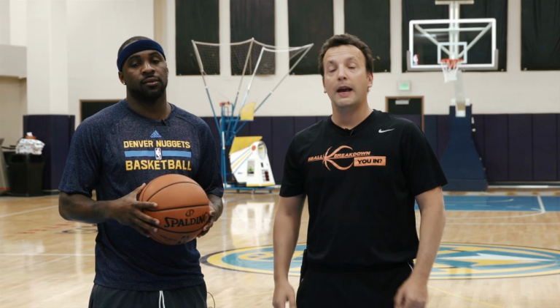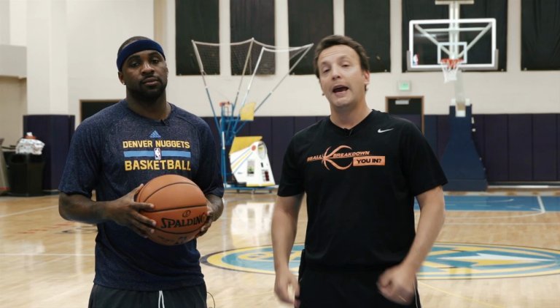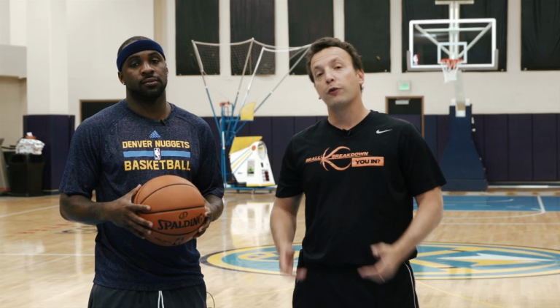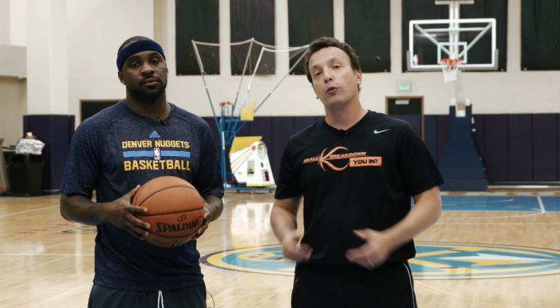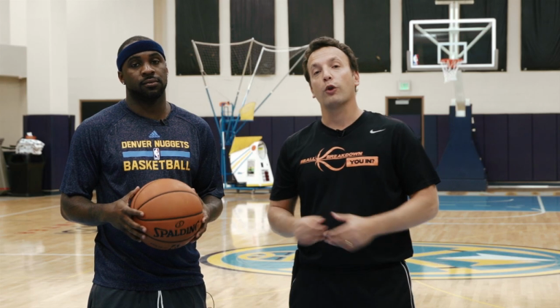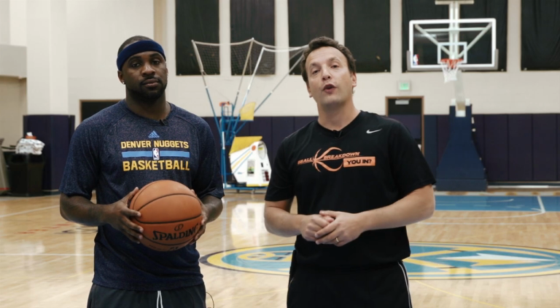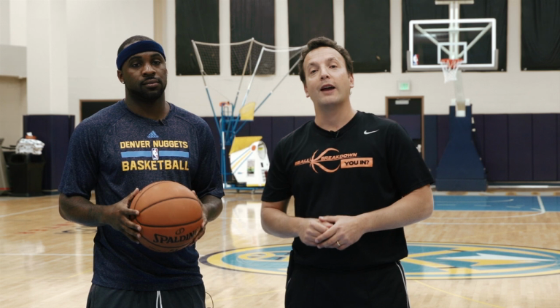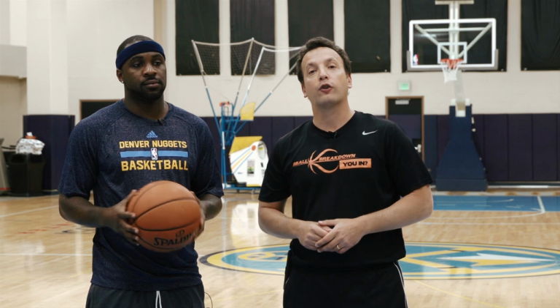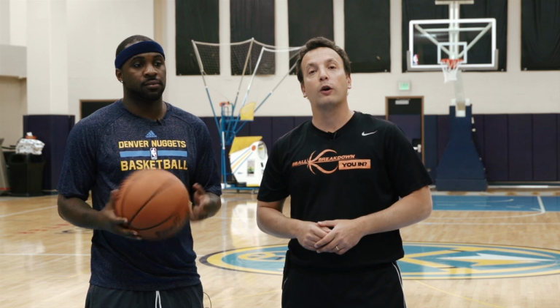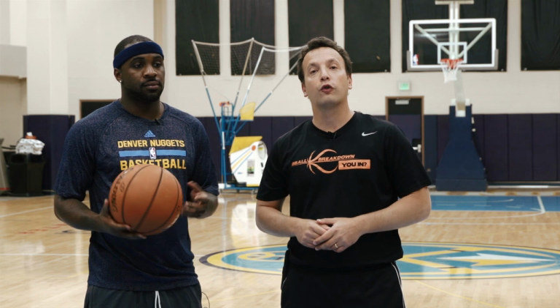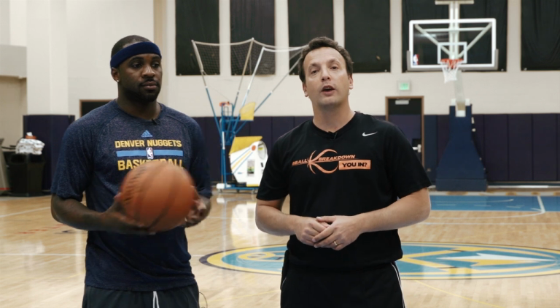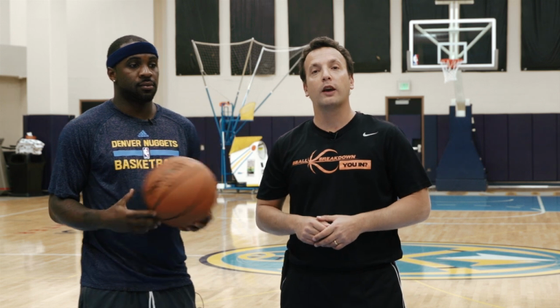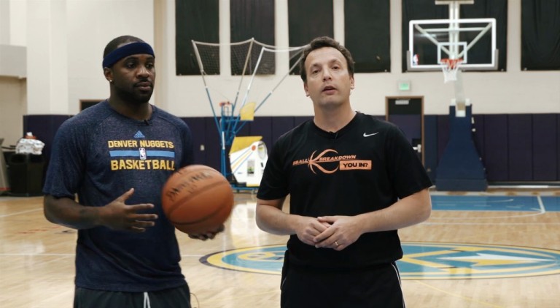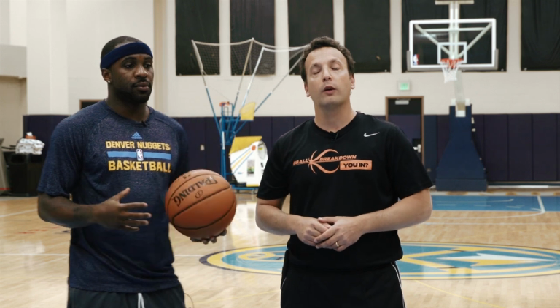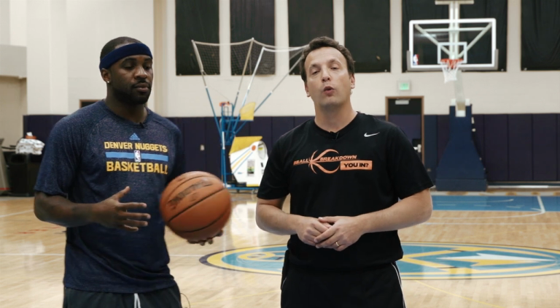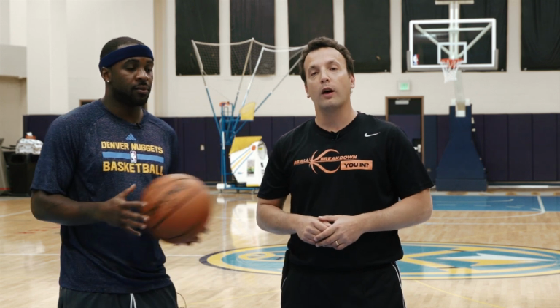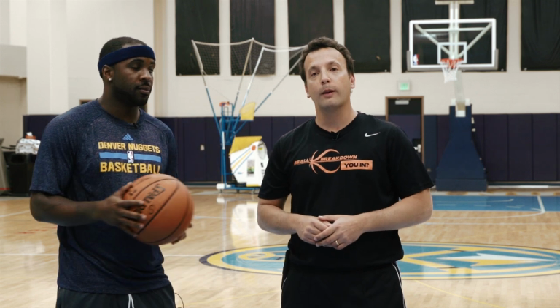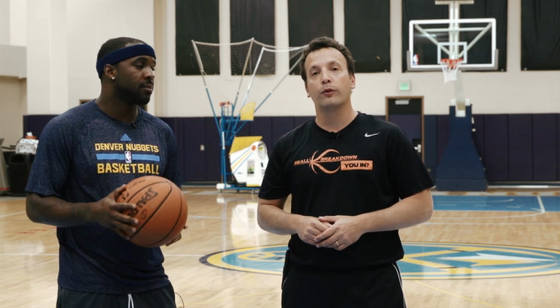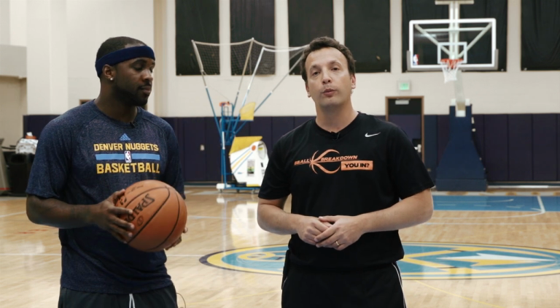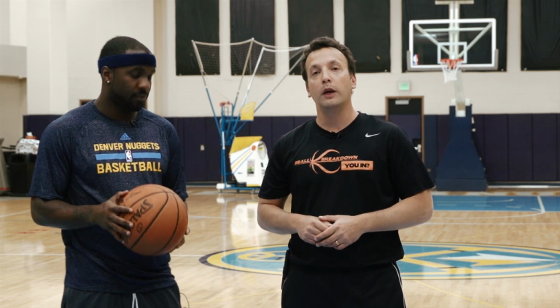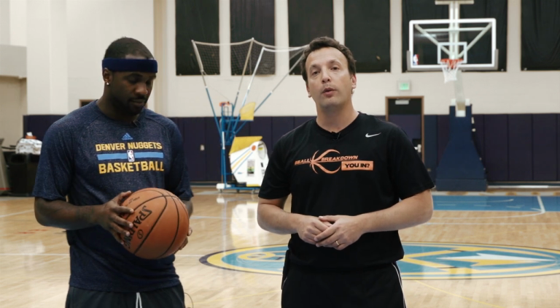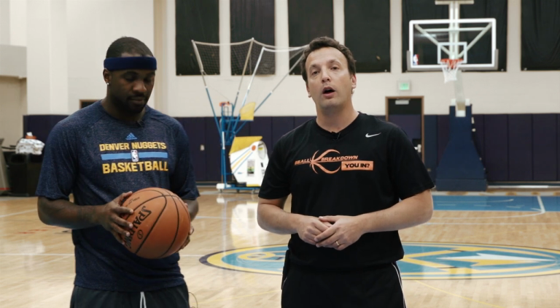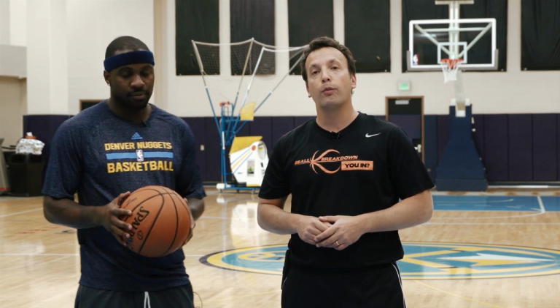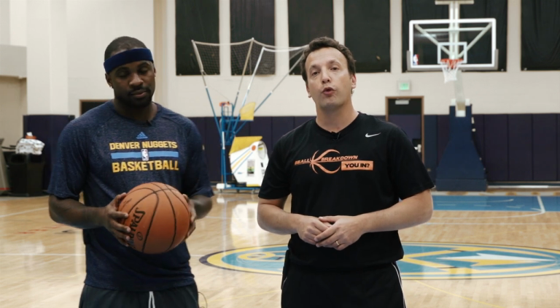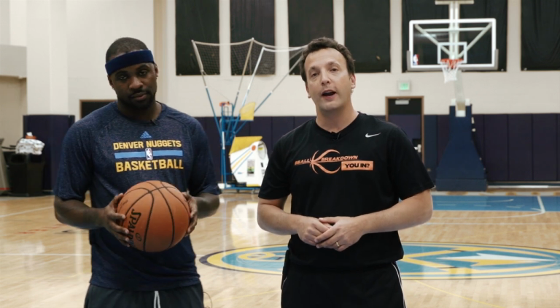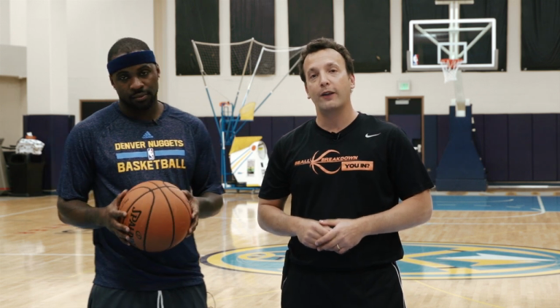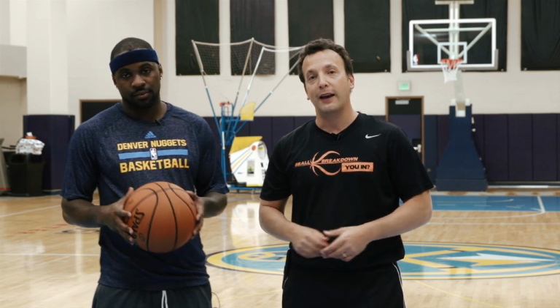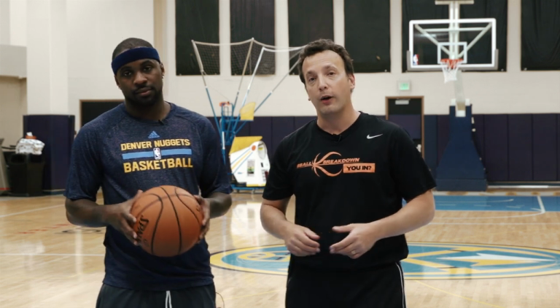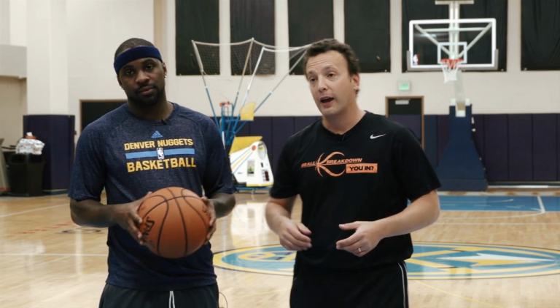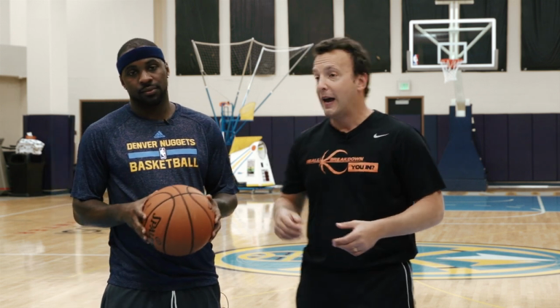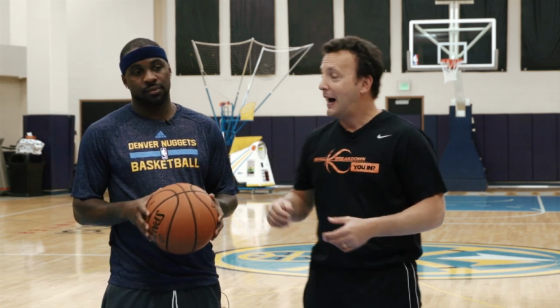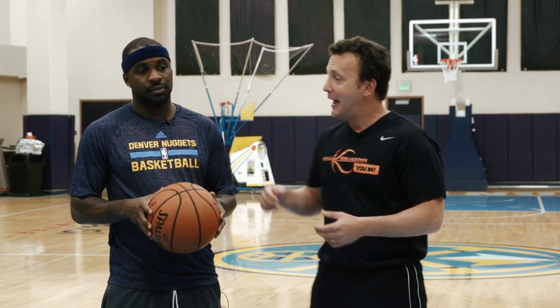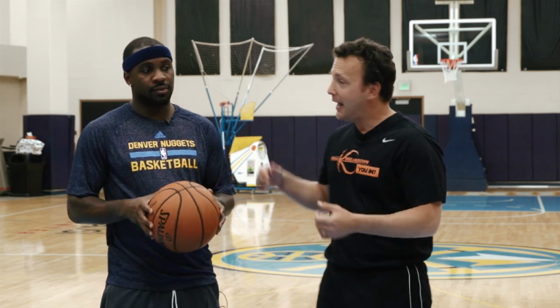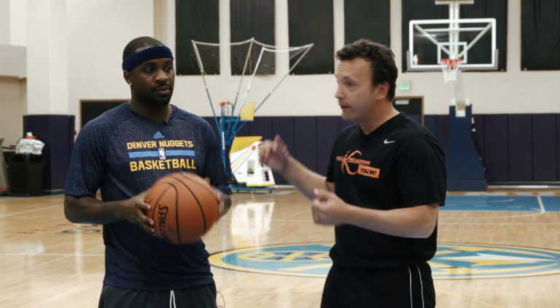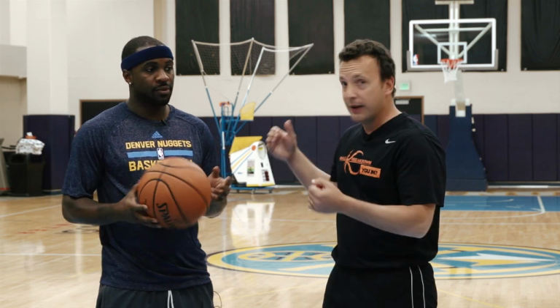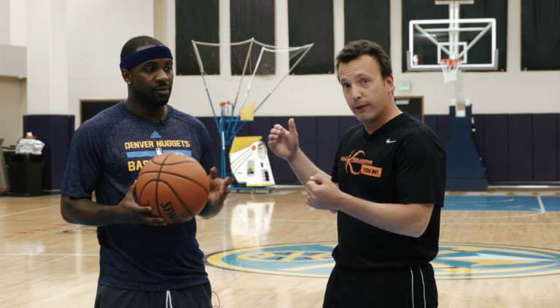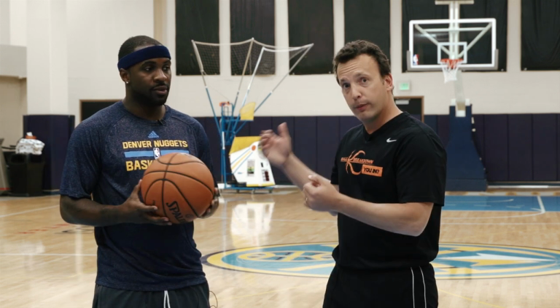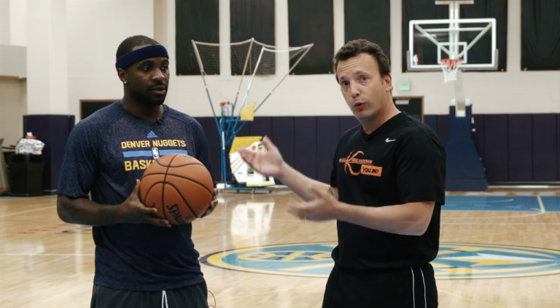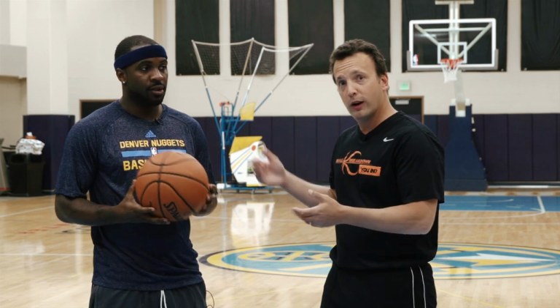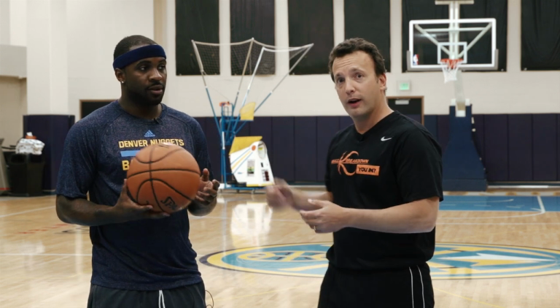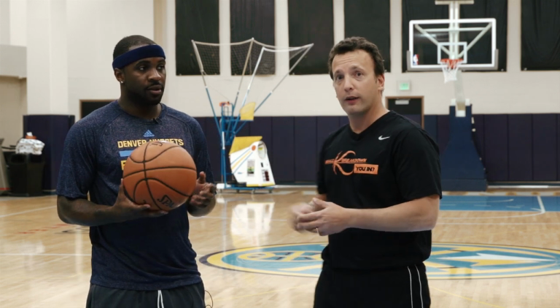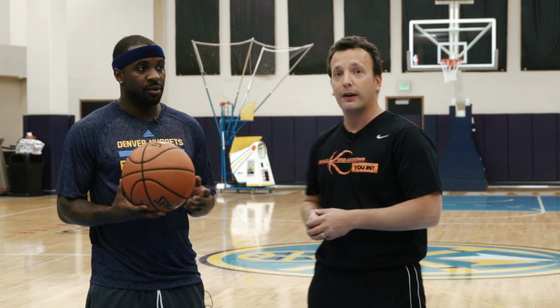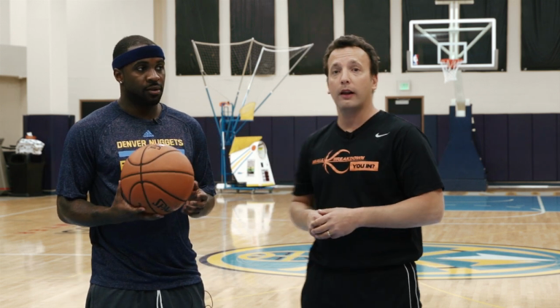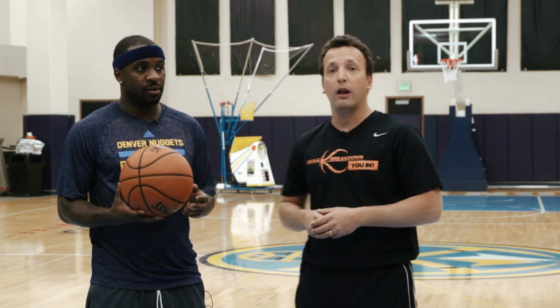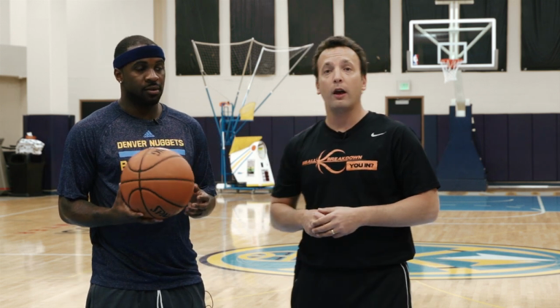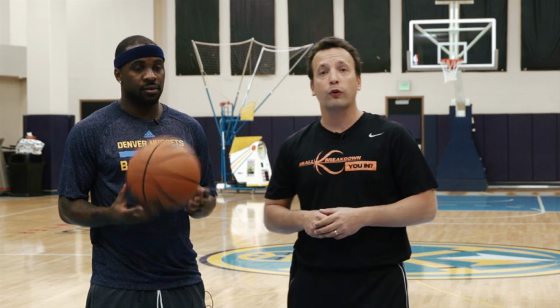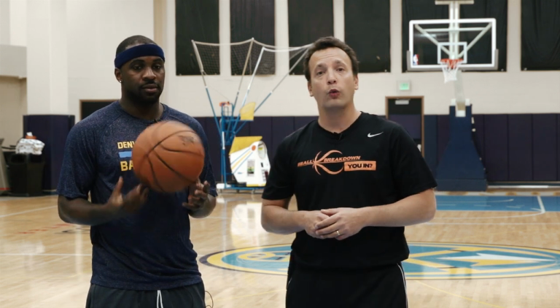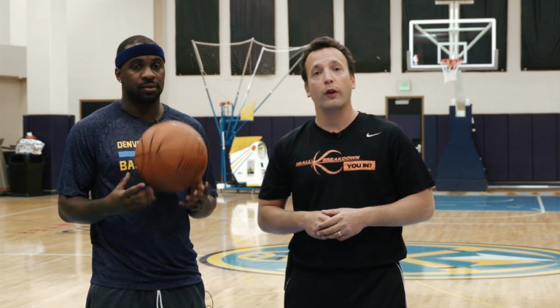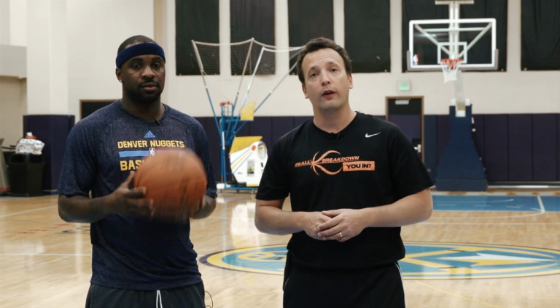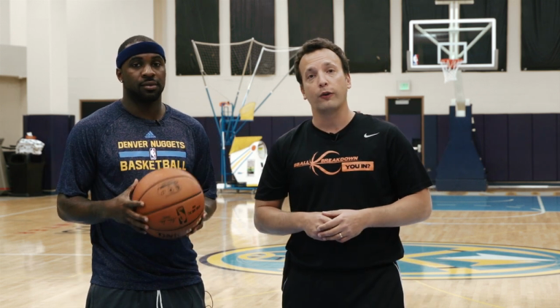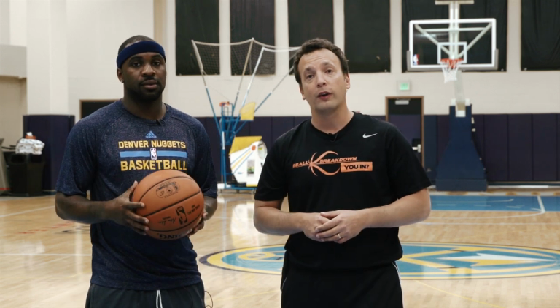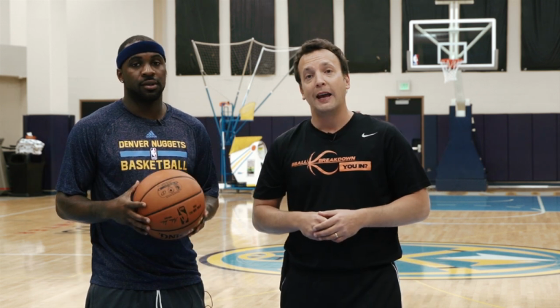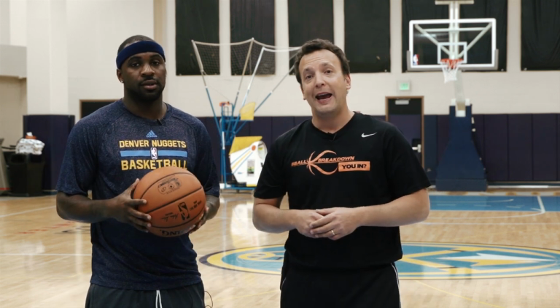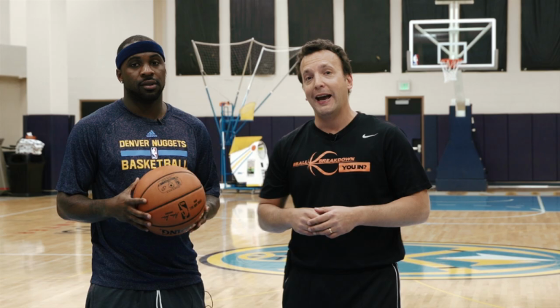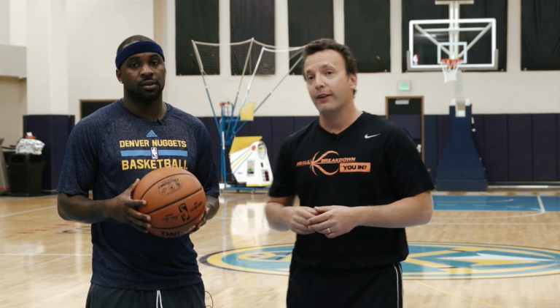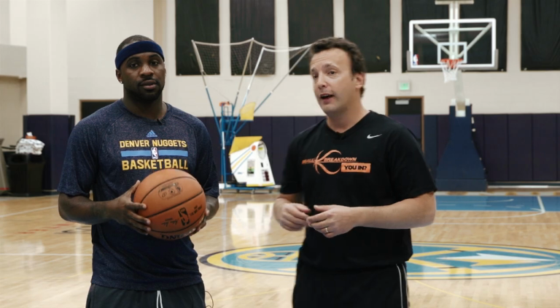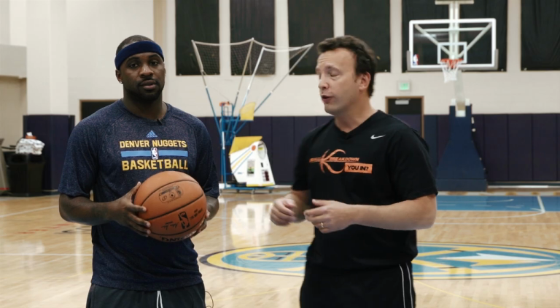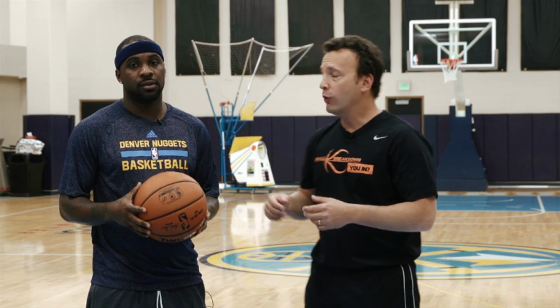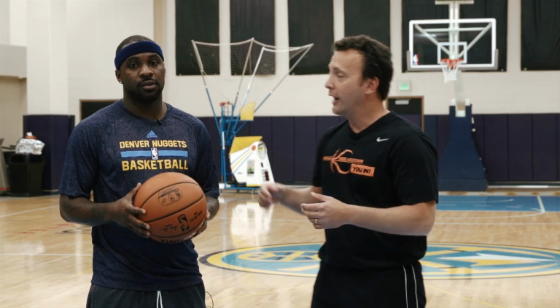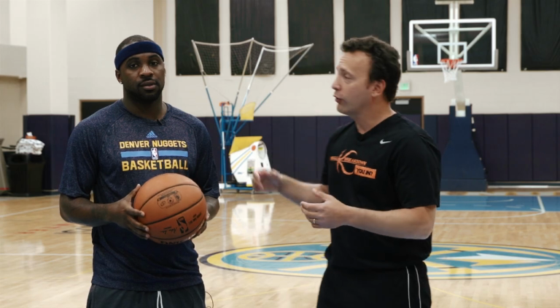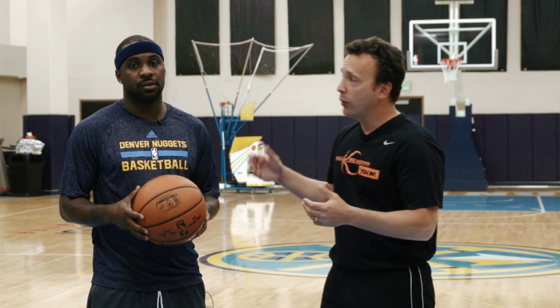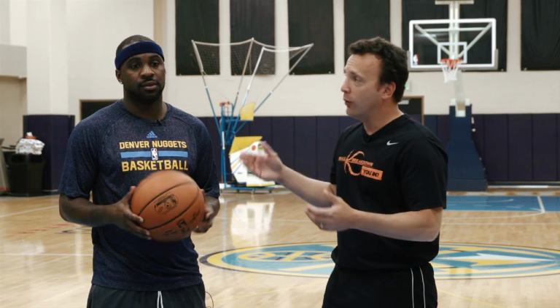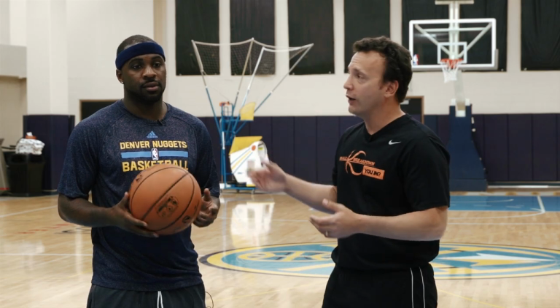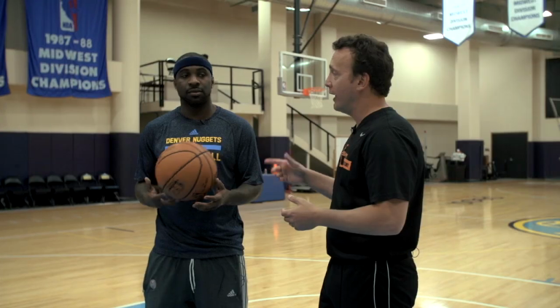Hey sports fans, Coach Nick here and welcome to B-Ball Breakdown. I have Denver point guard Ty Lawson with us and I just want to ask a quick question.